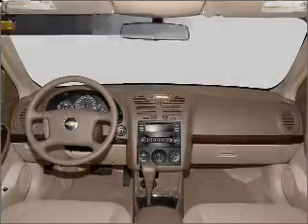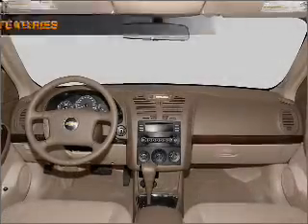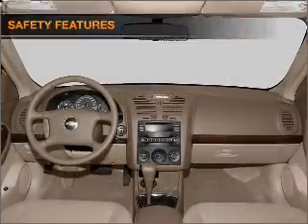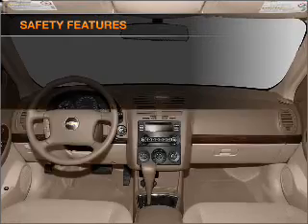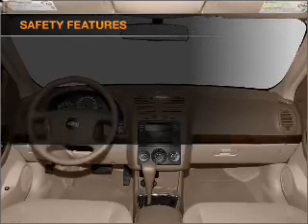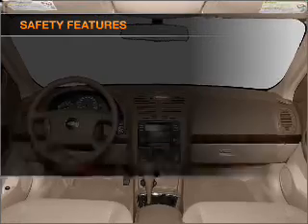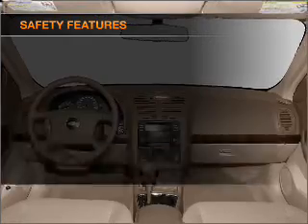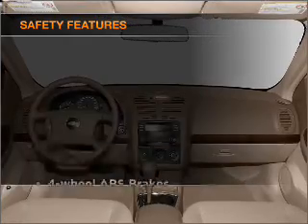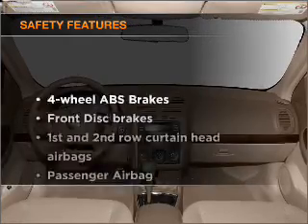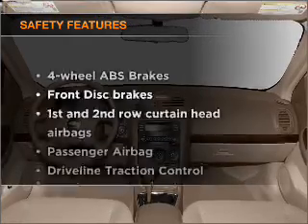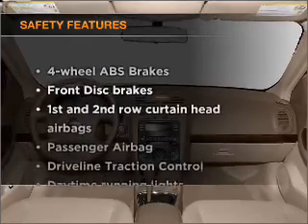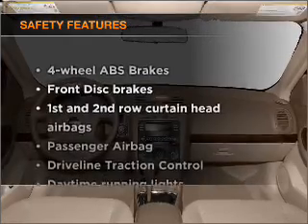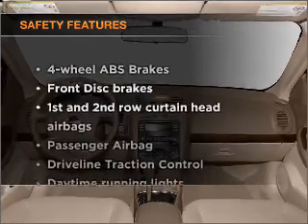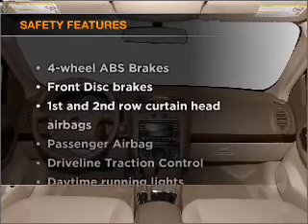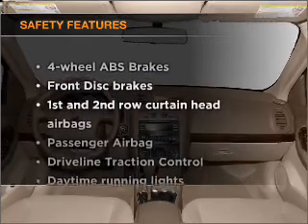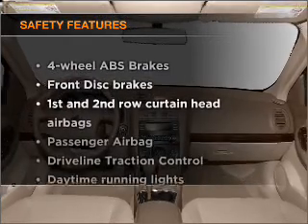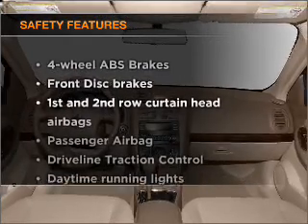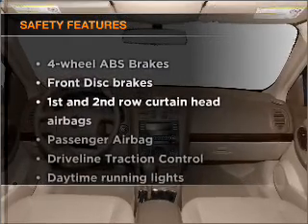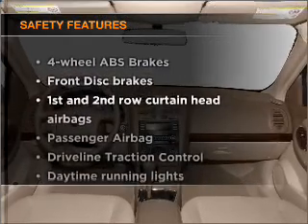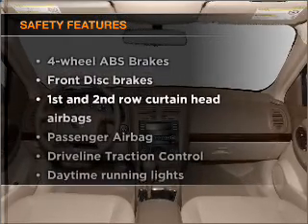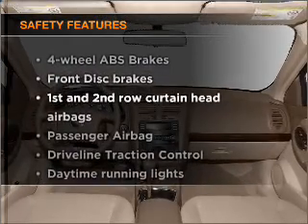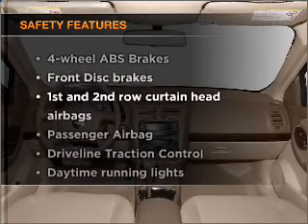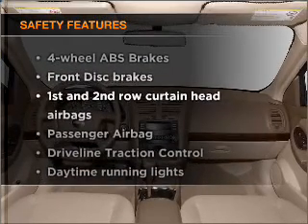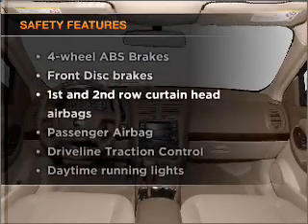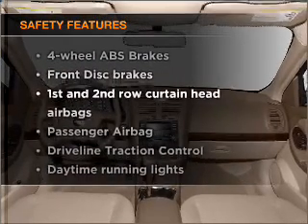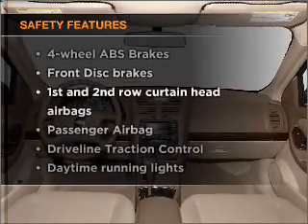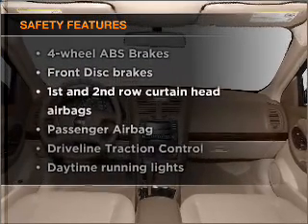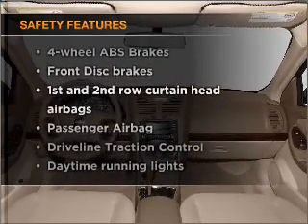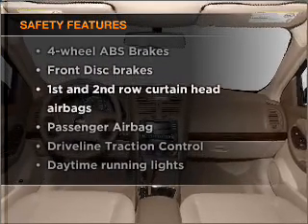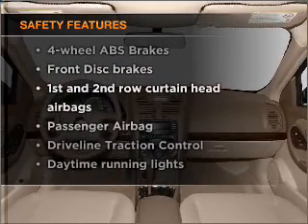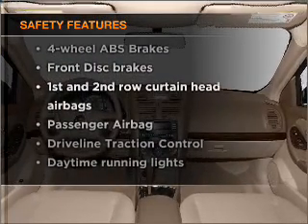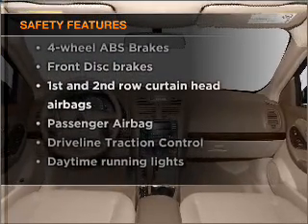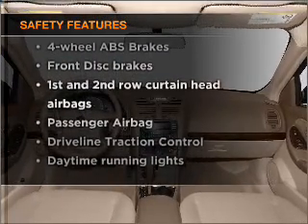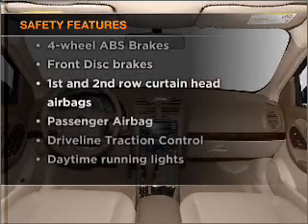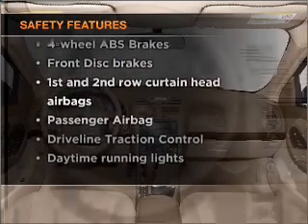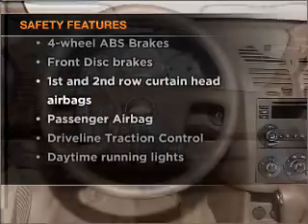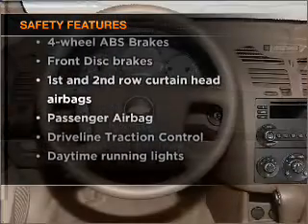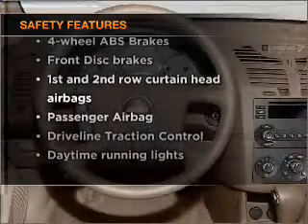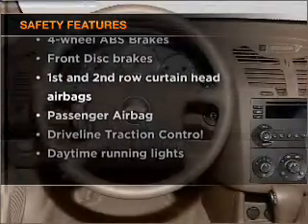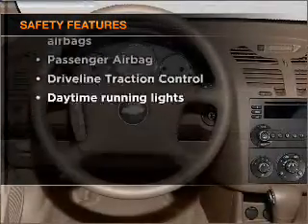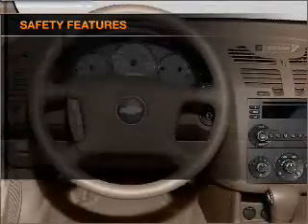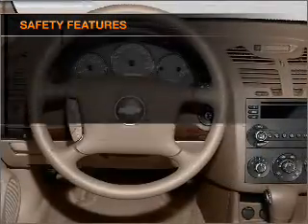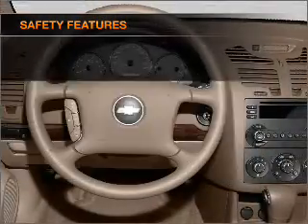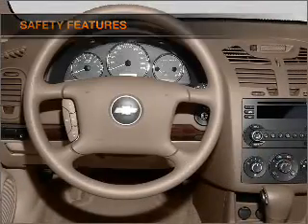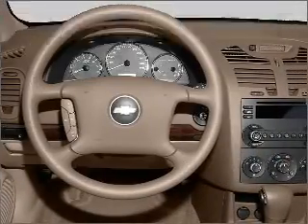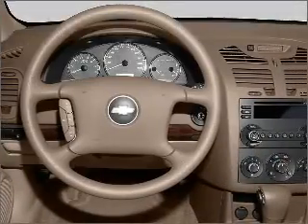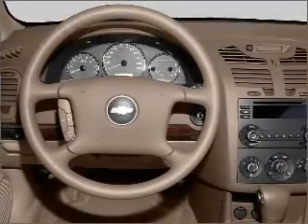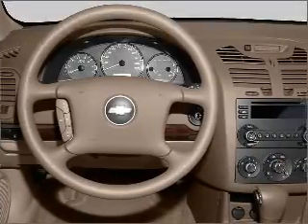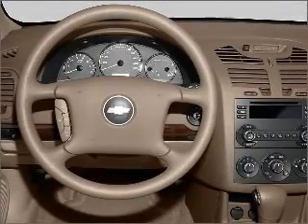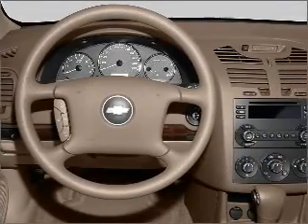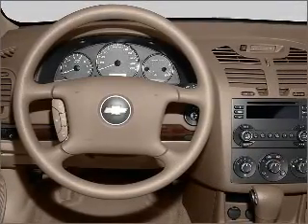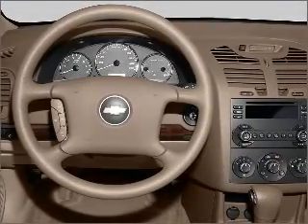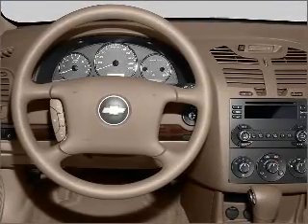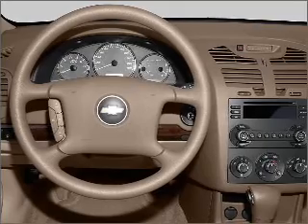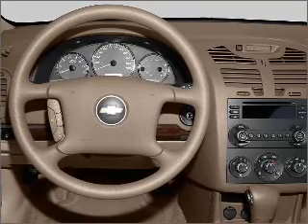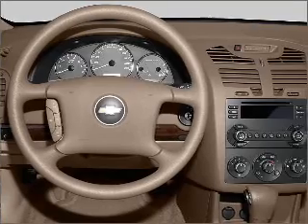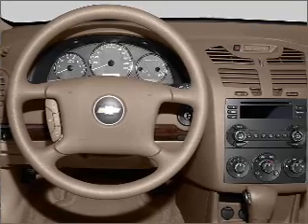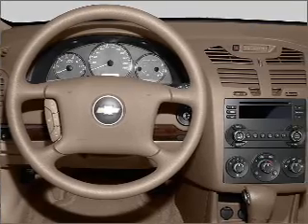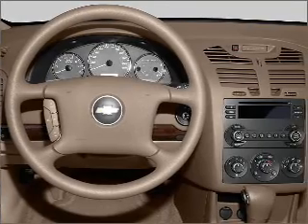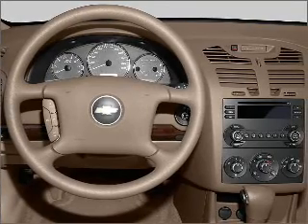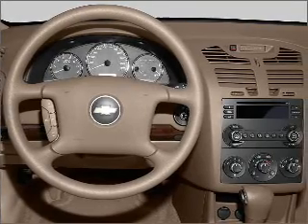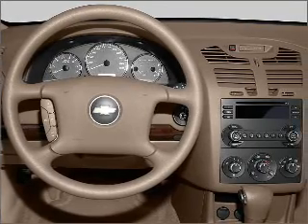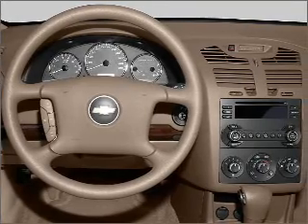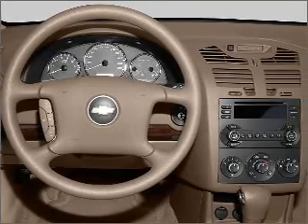And for your peace of mind, the following safety equipment is included: passenger airbag, curtain head airbags, and daytime running lights.